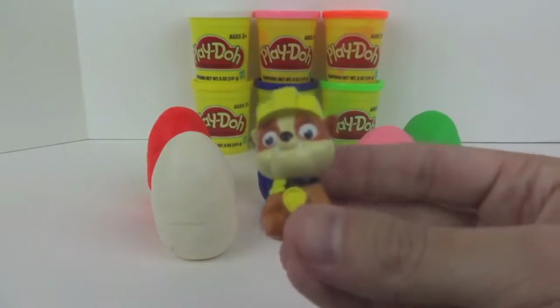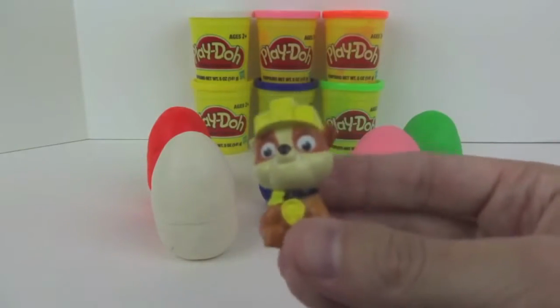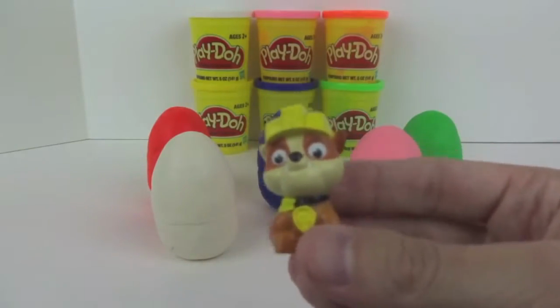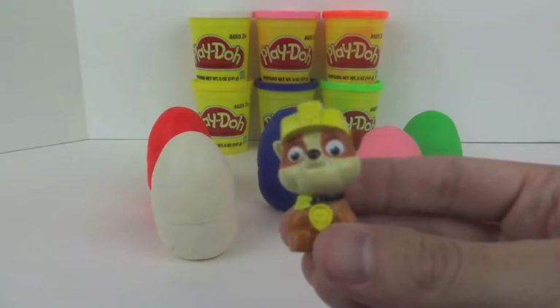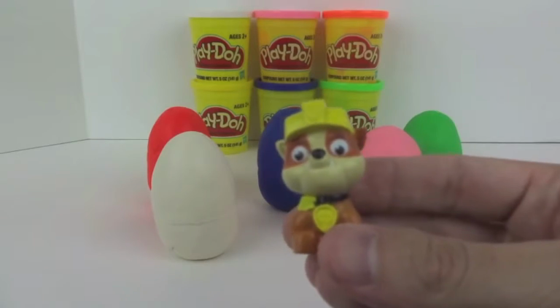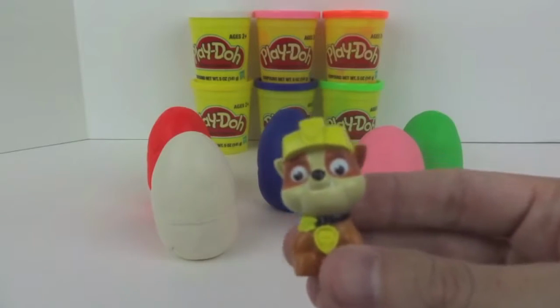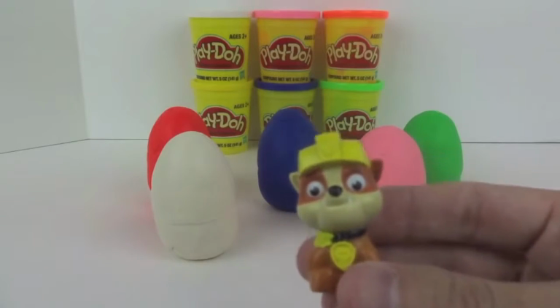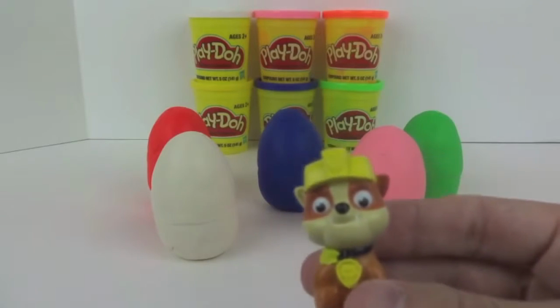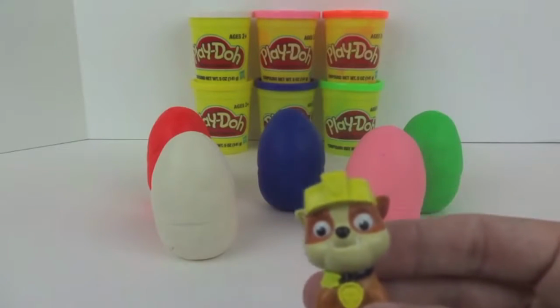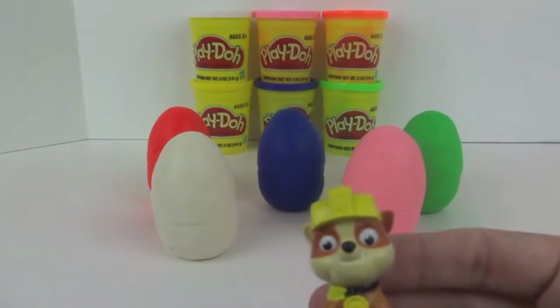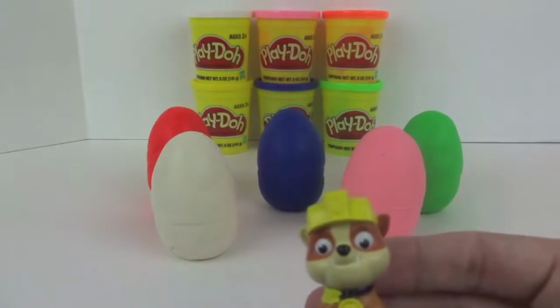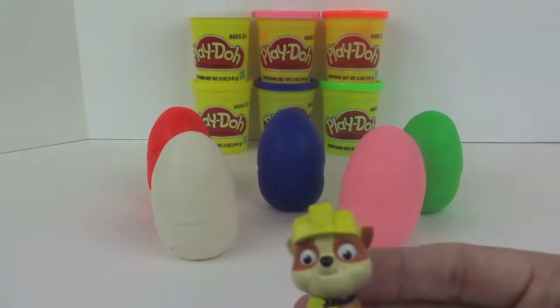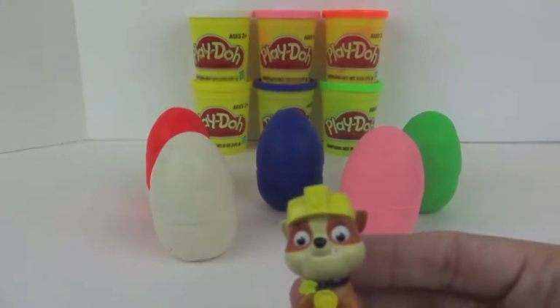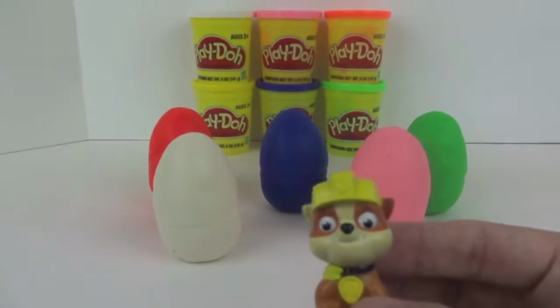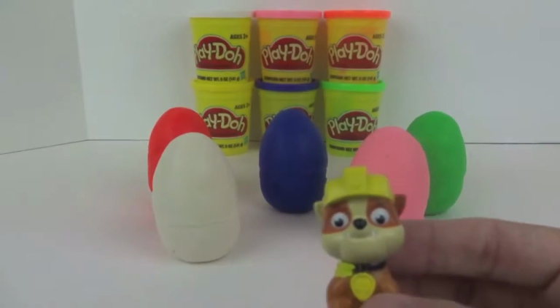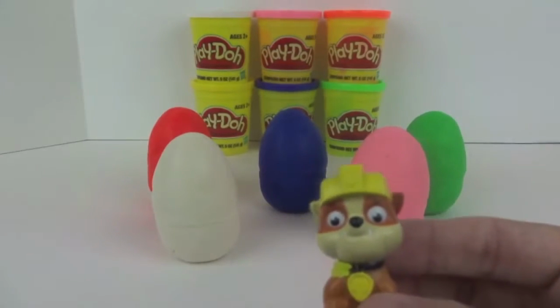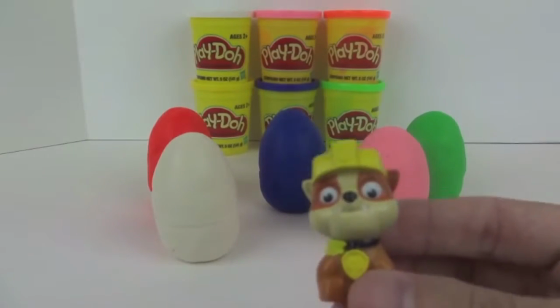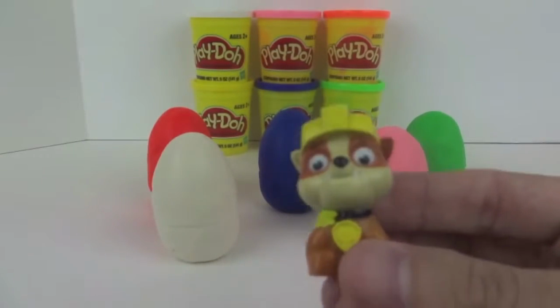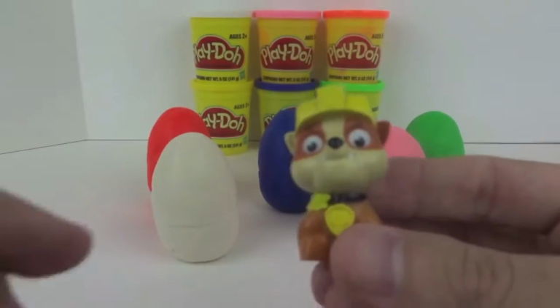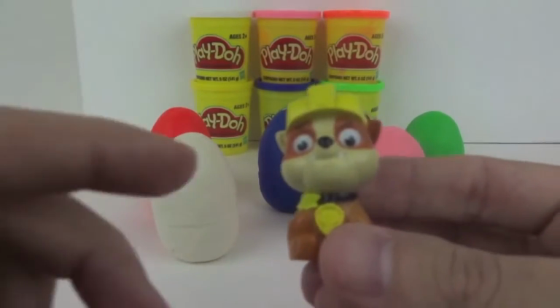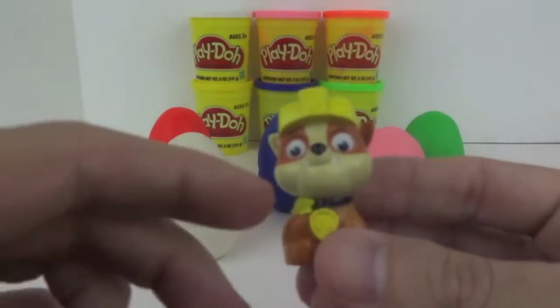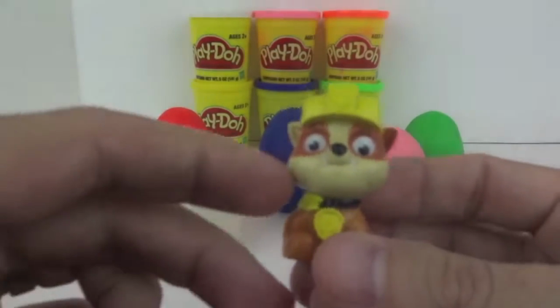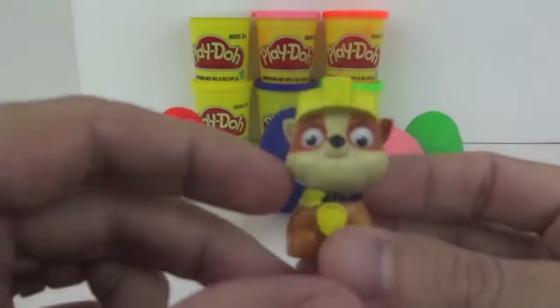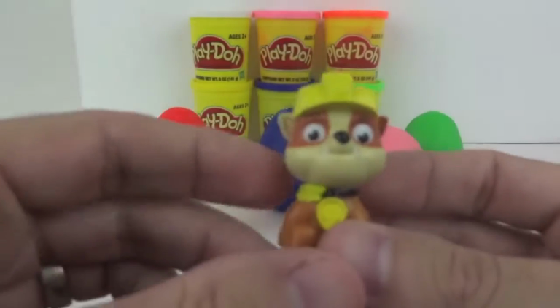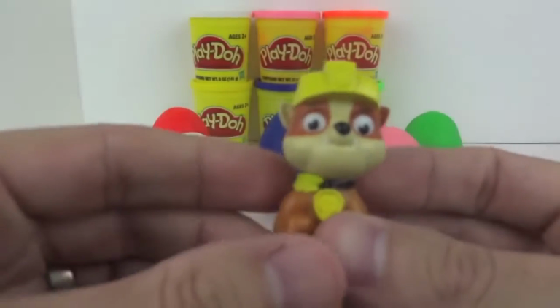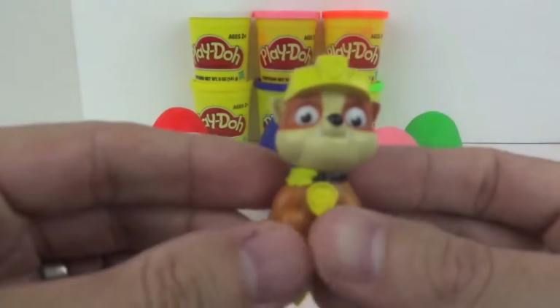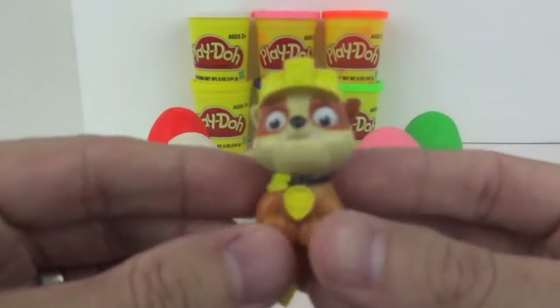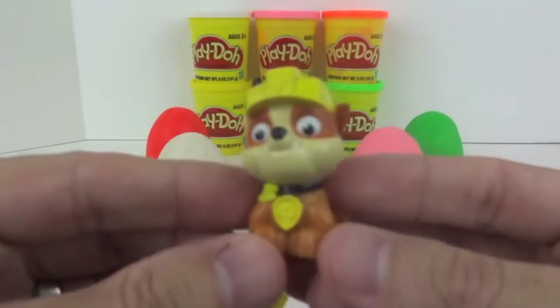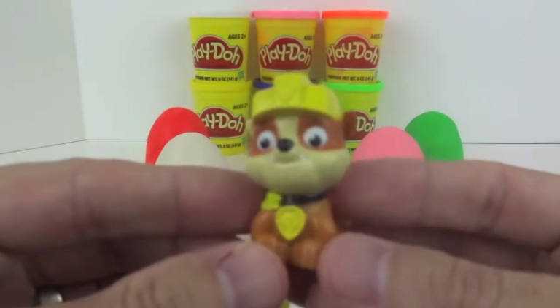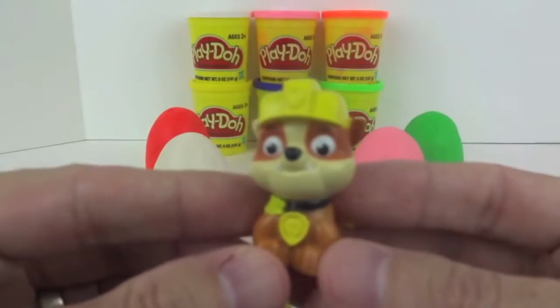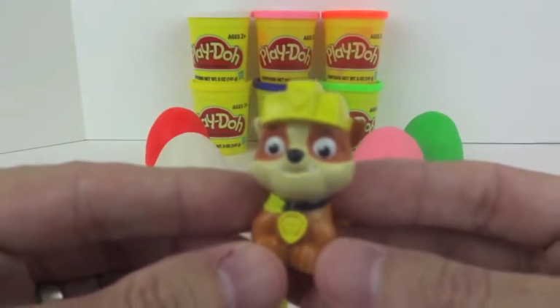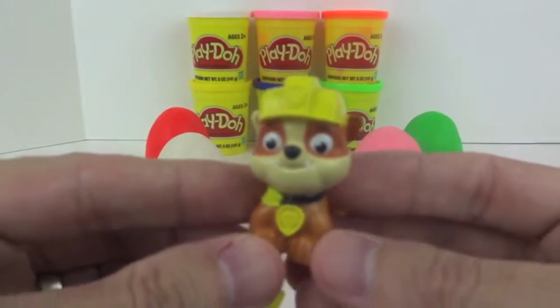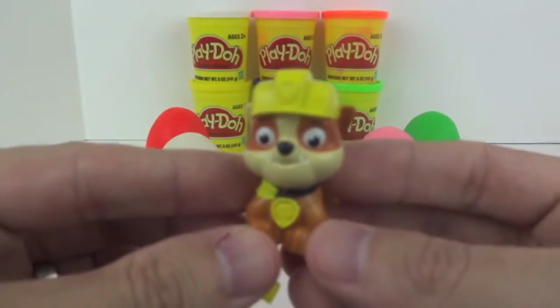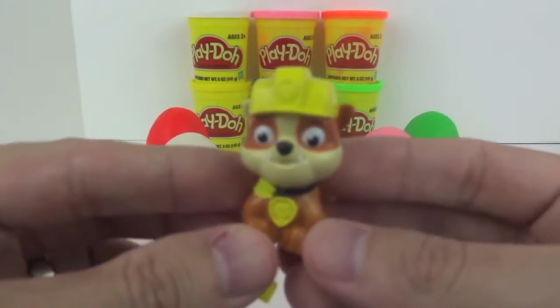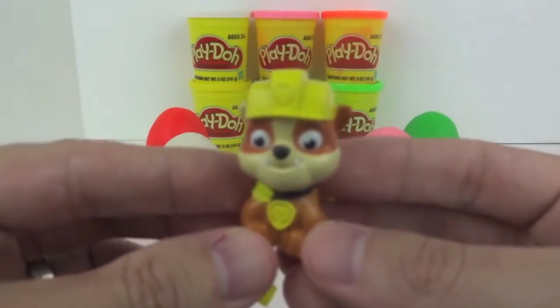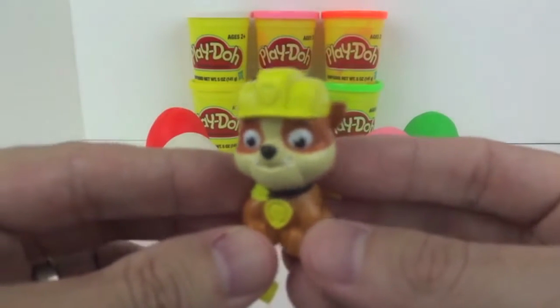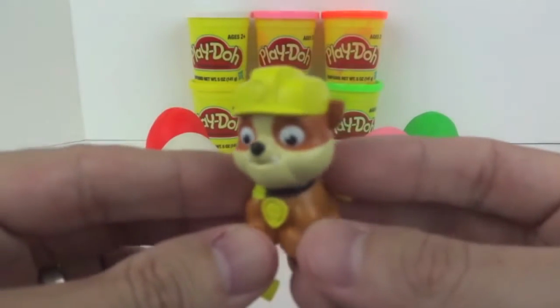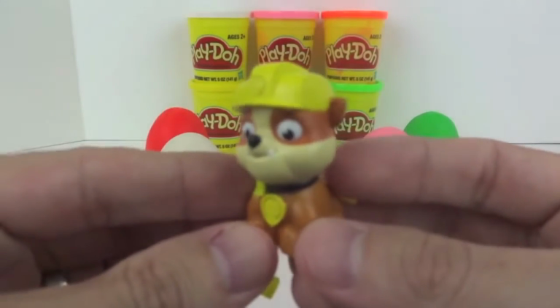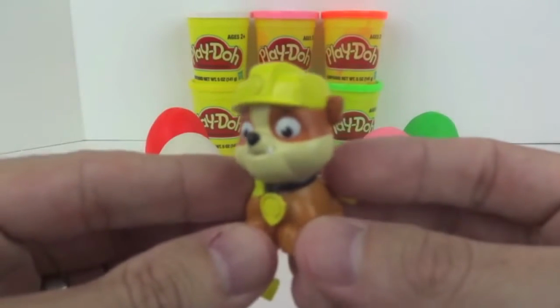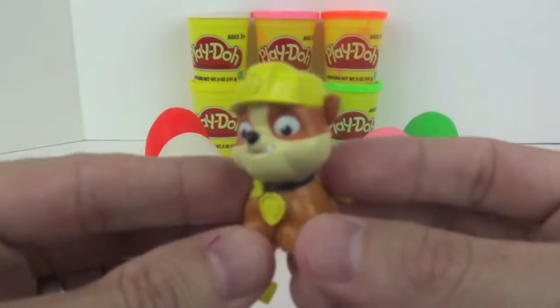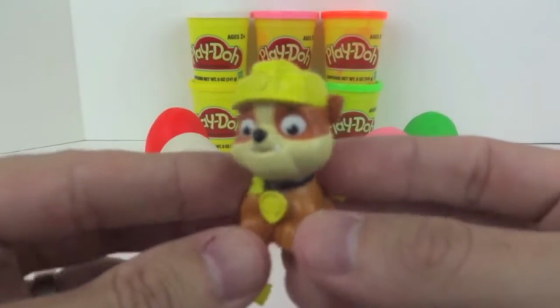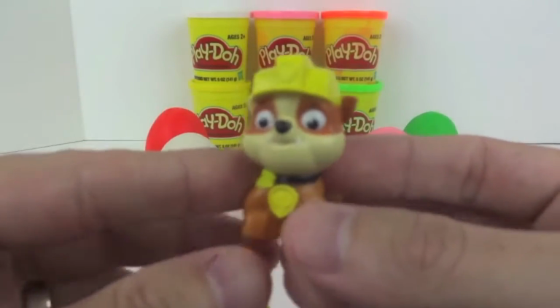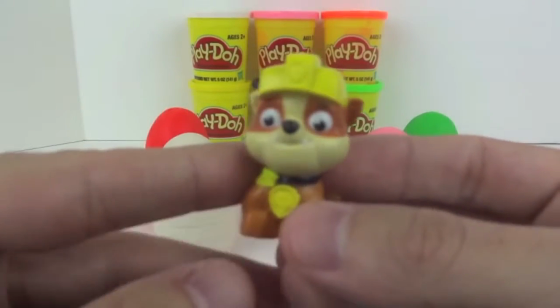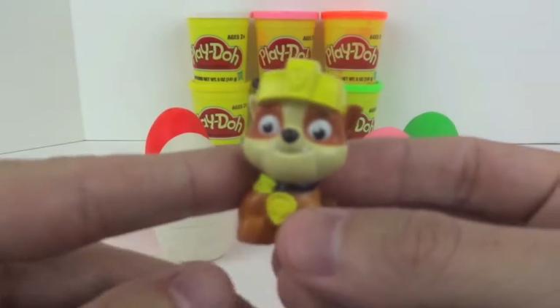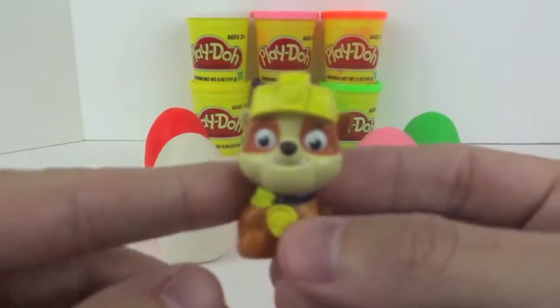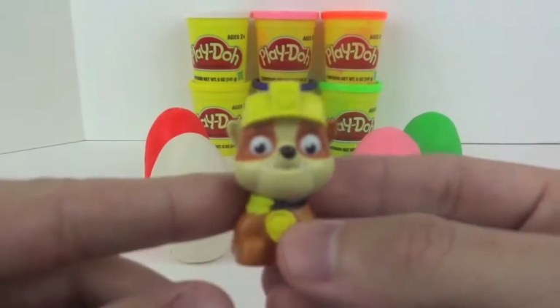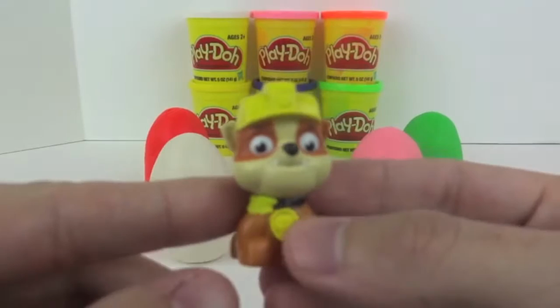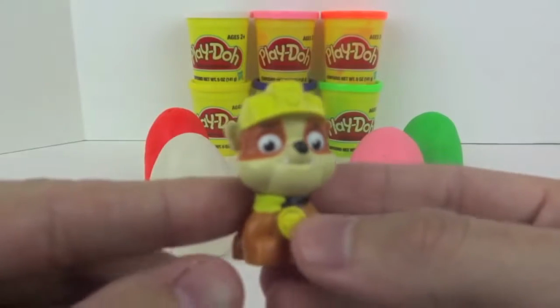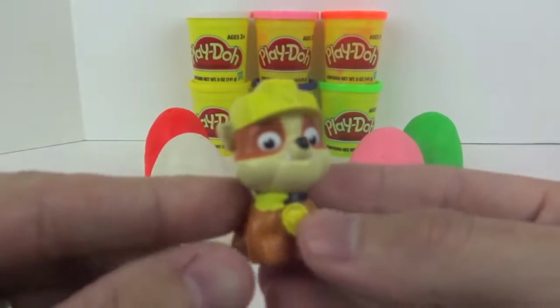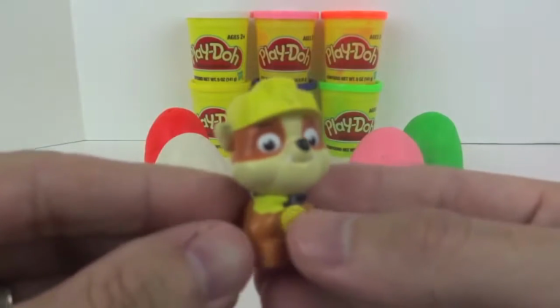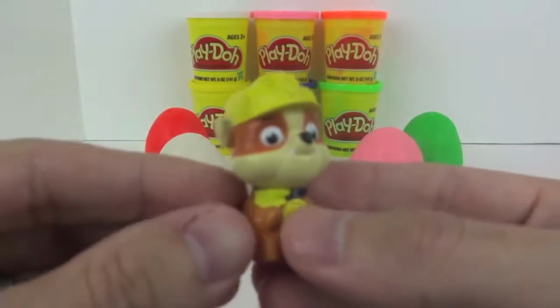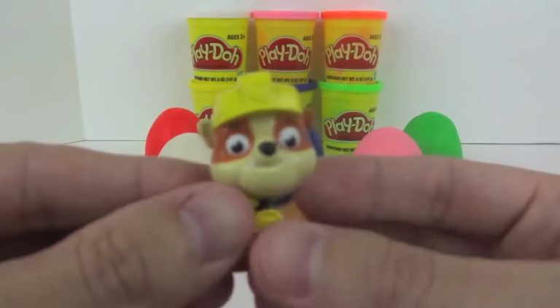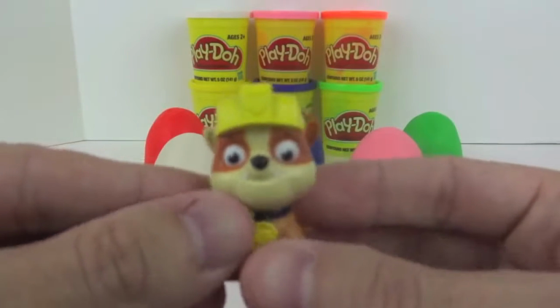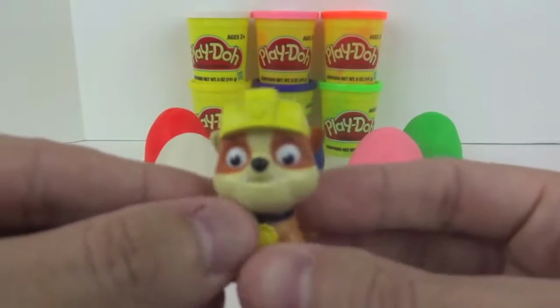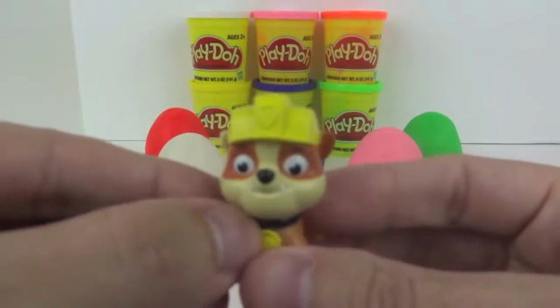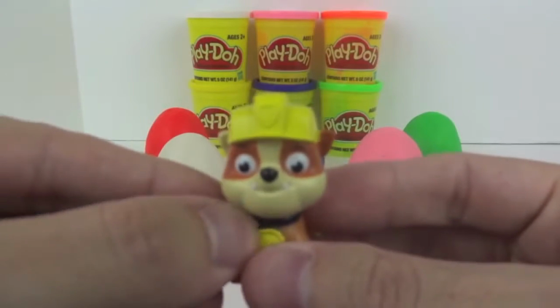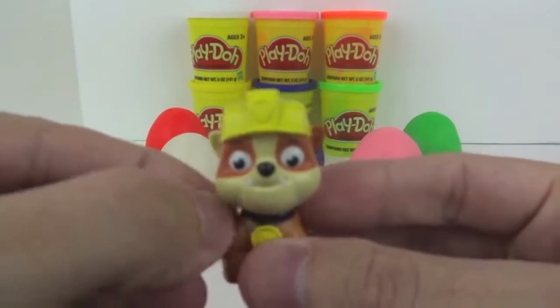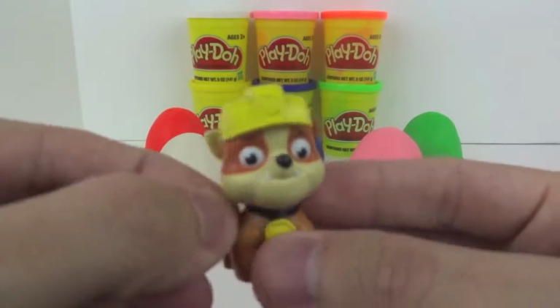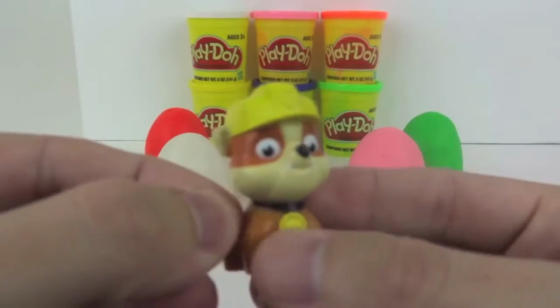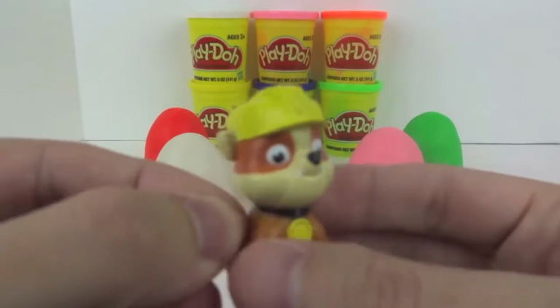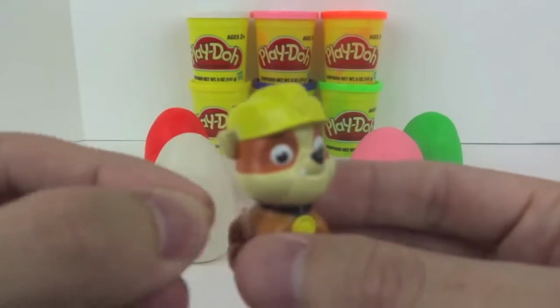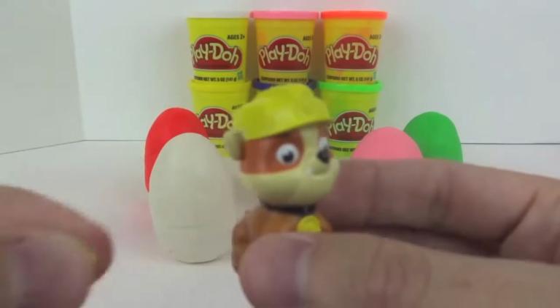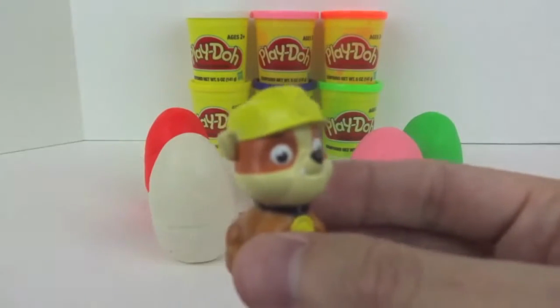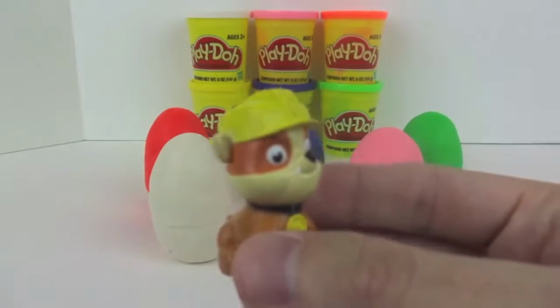And the first toy we got is Rubble. Rubble is an English Bulldog pup and the construction pup of the Paw Patrol. His main color is yellow.